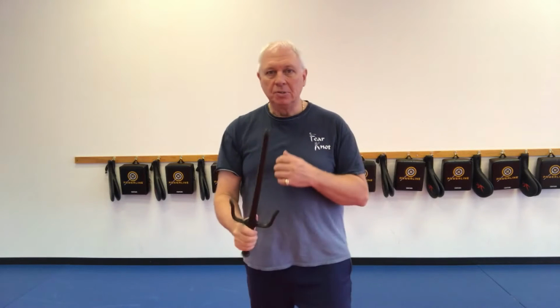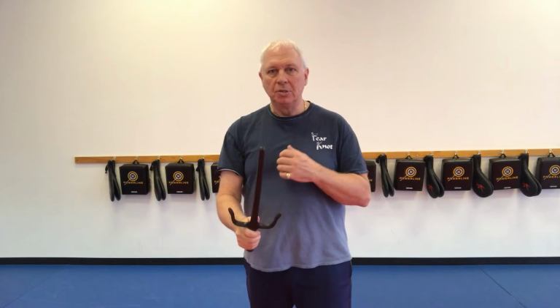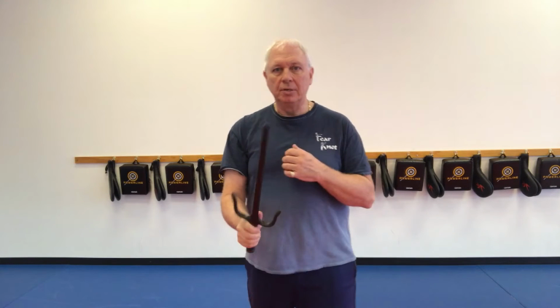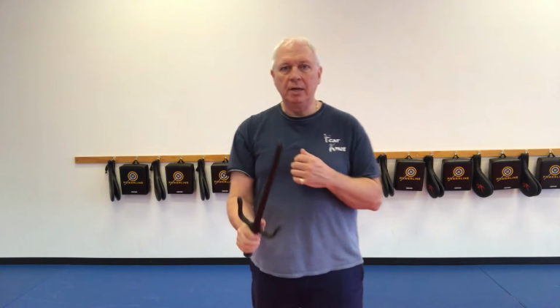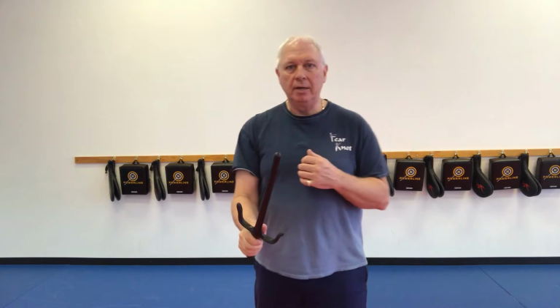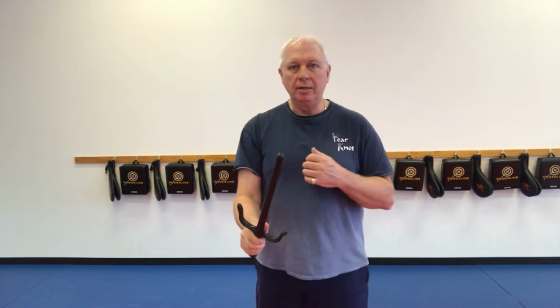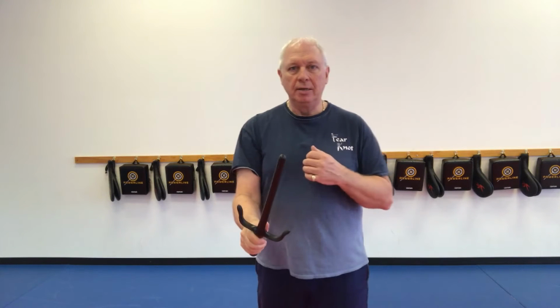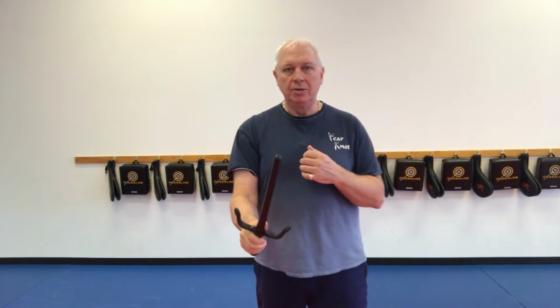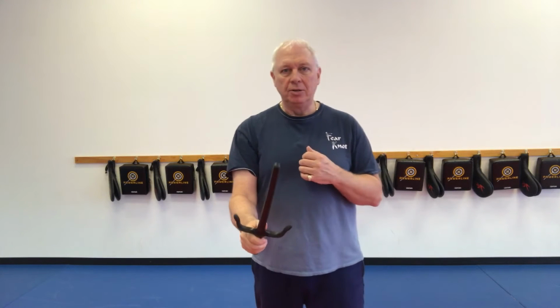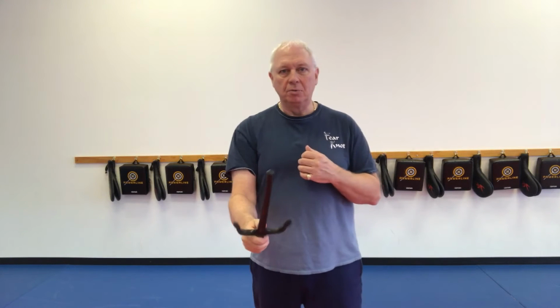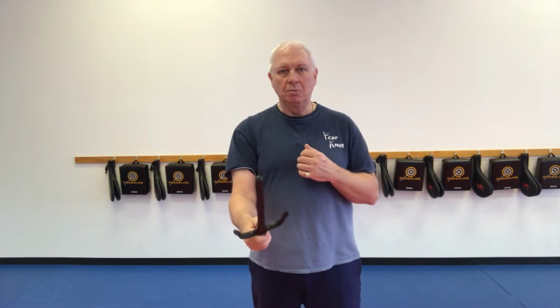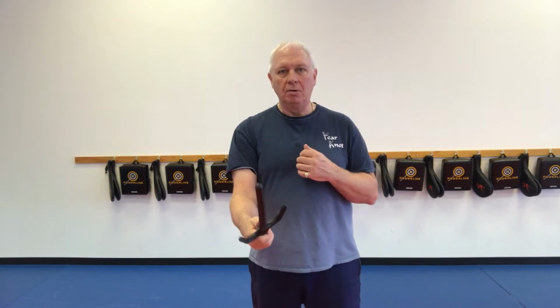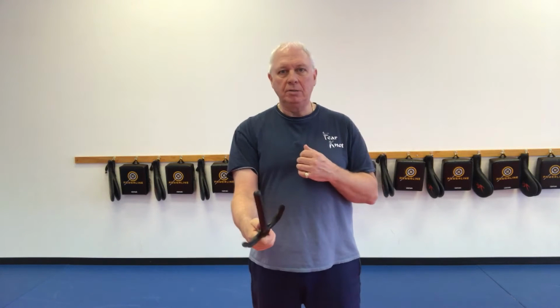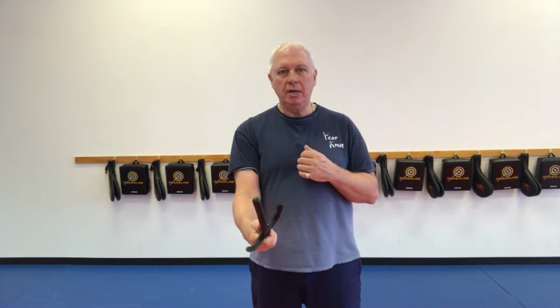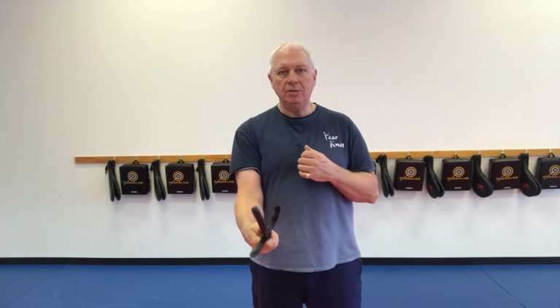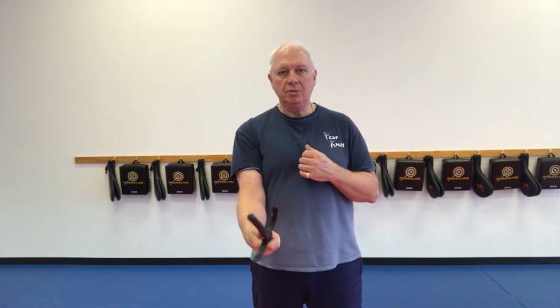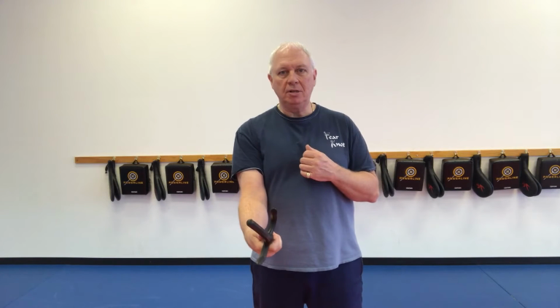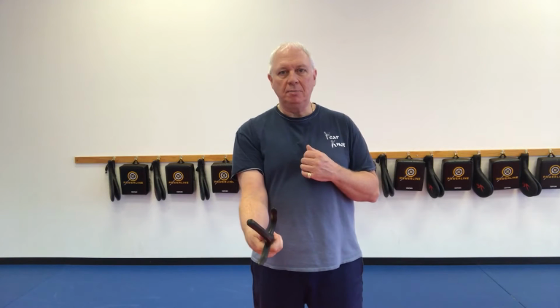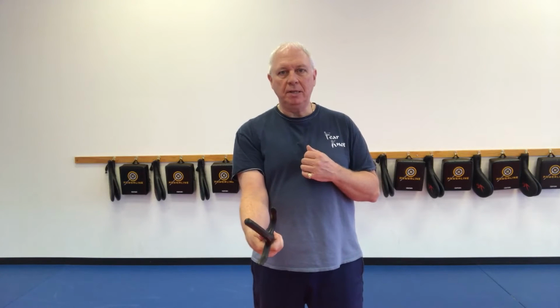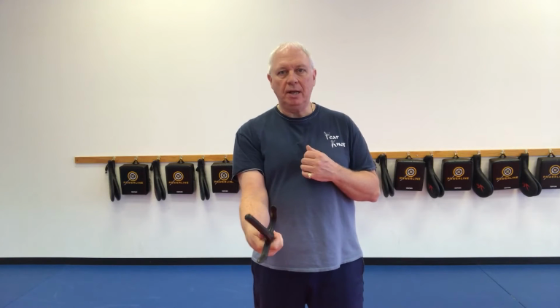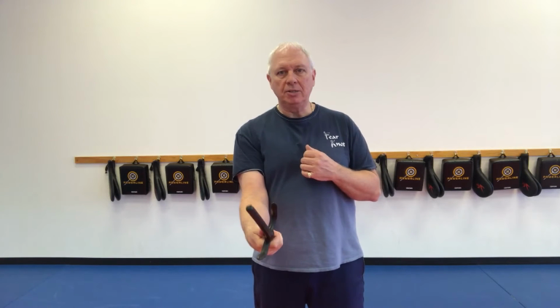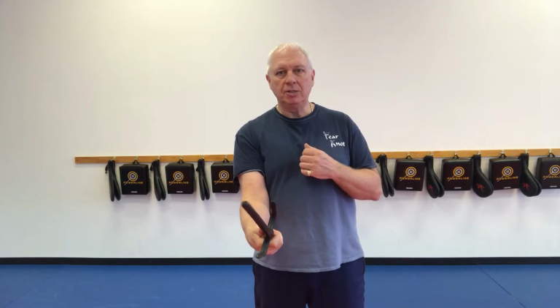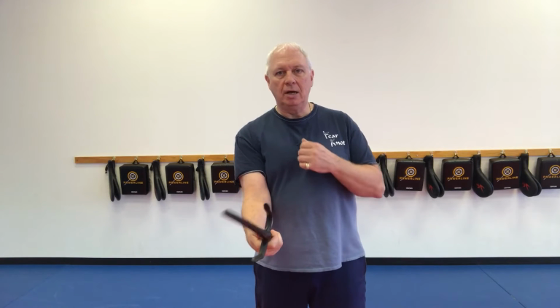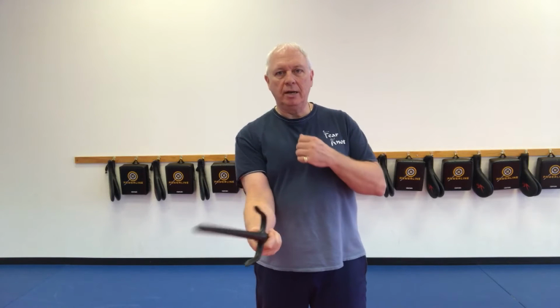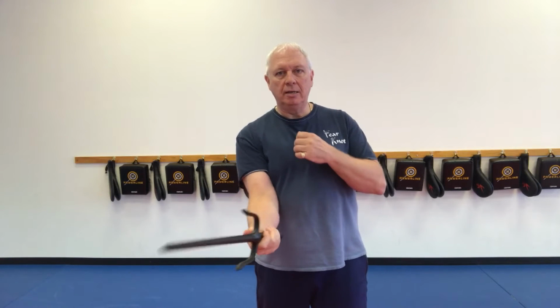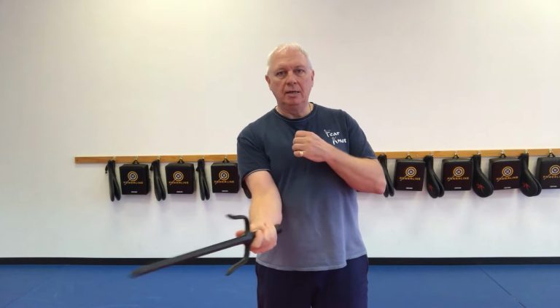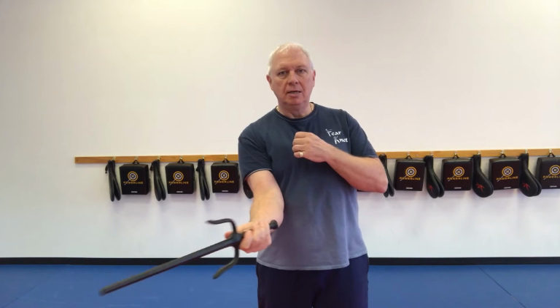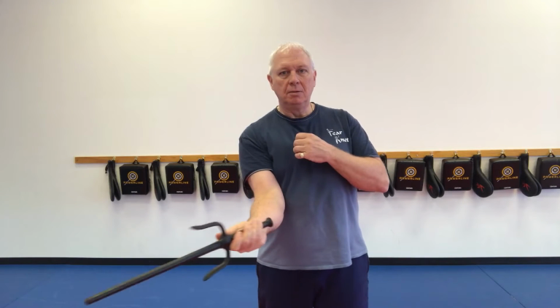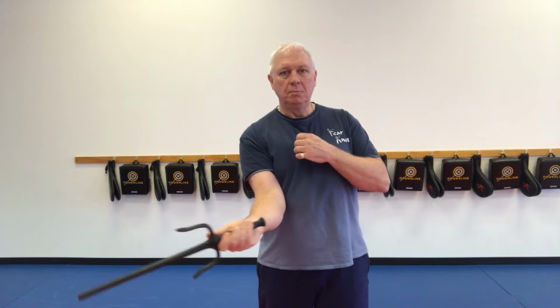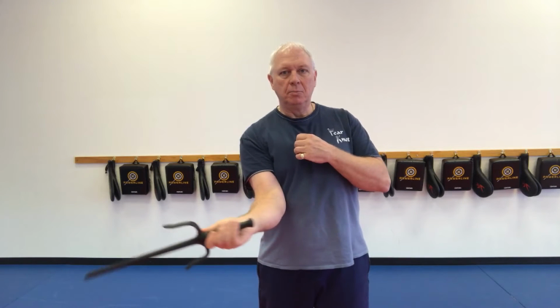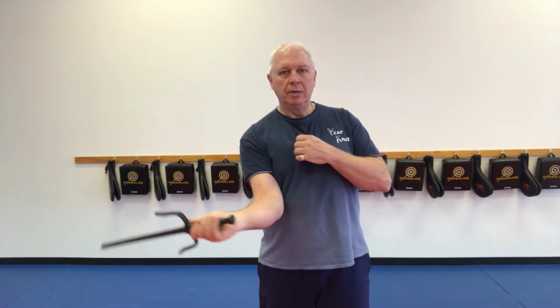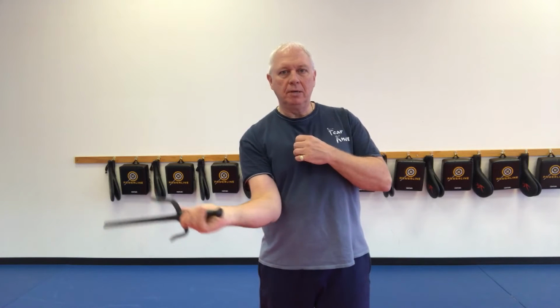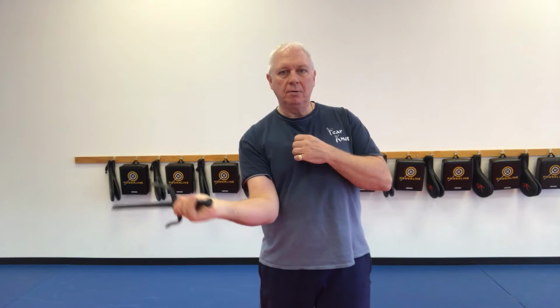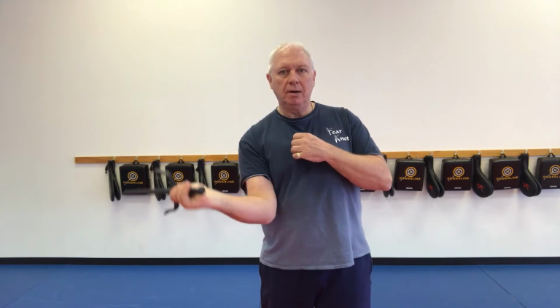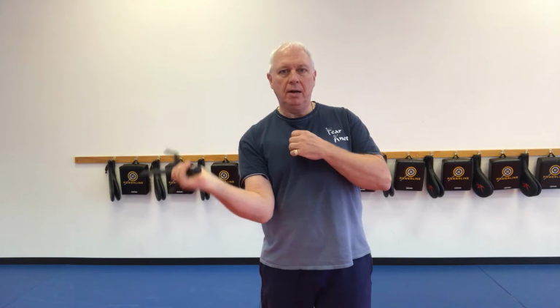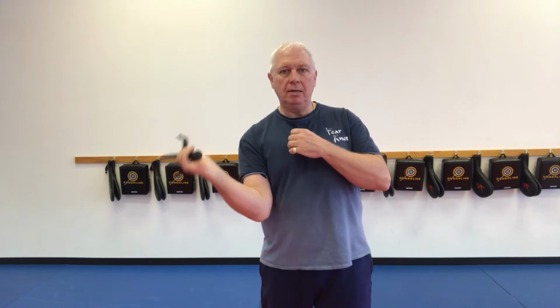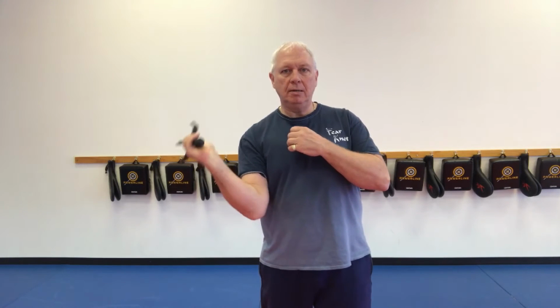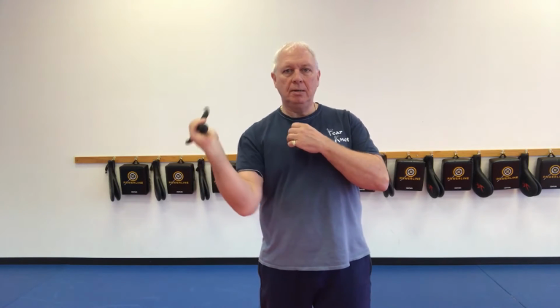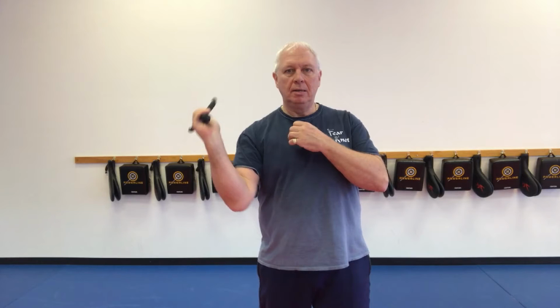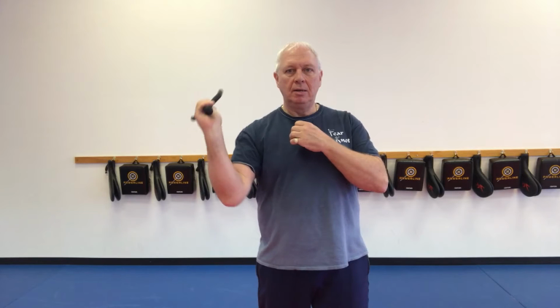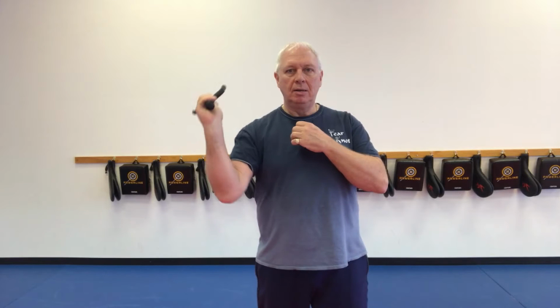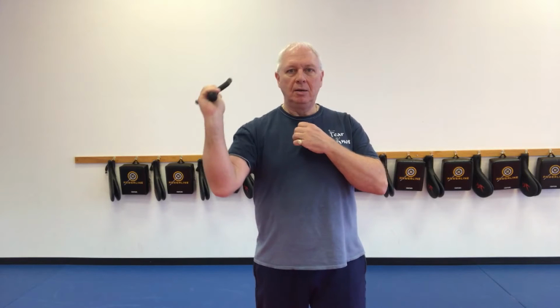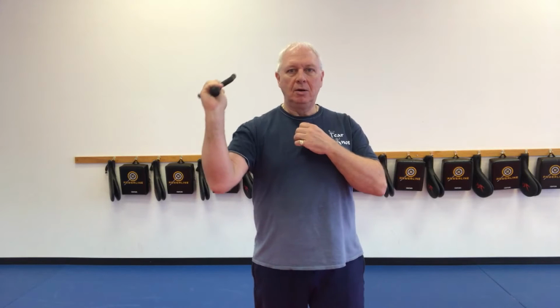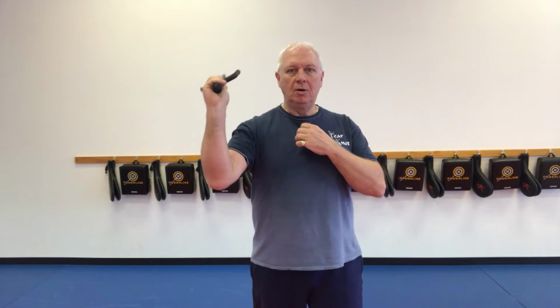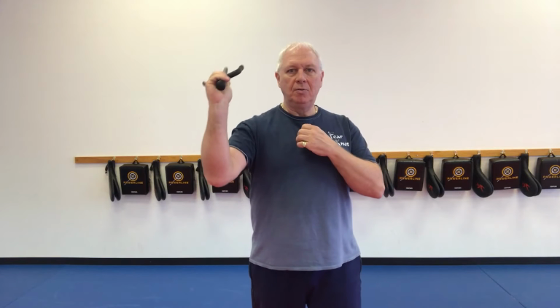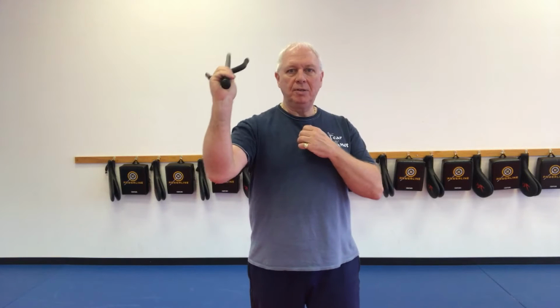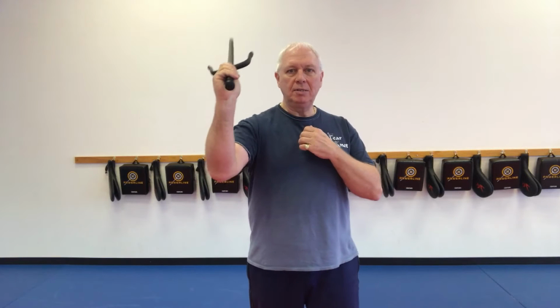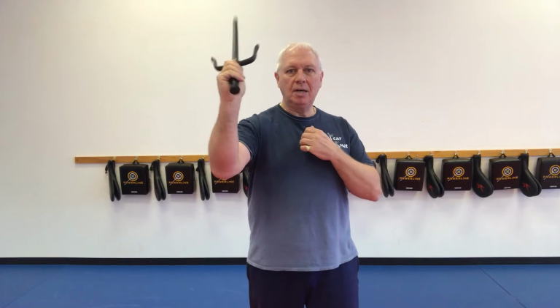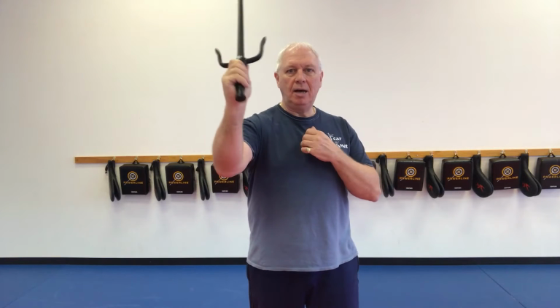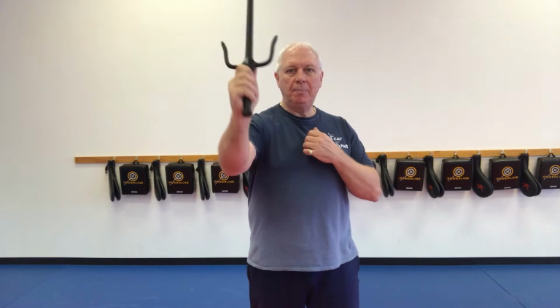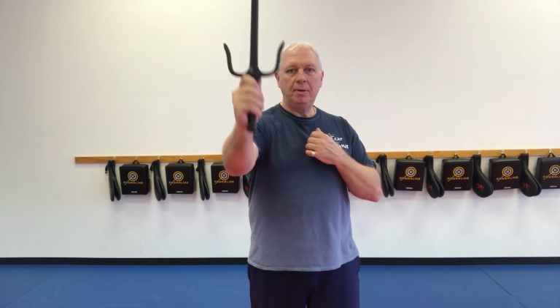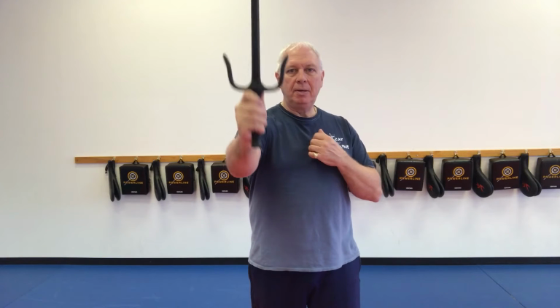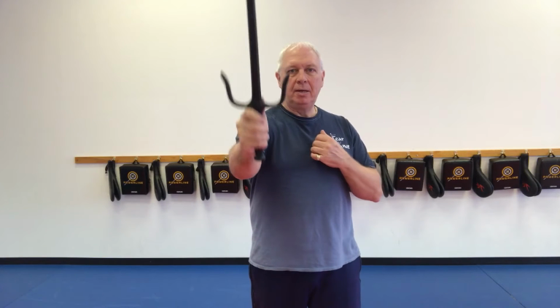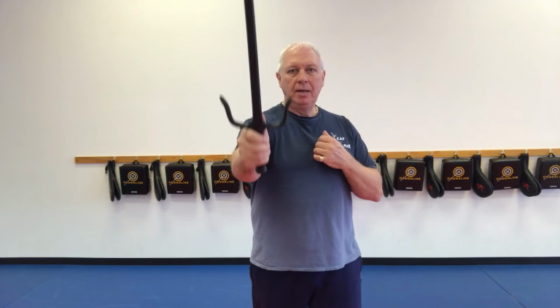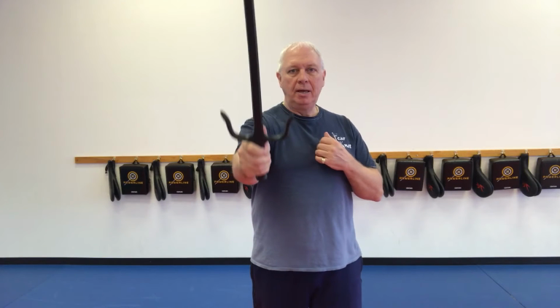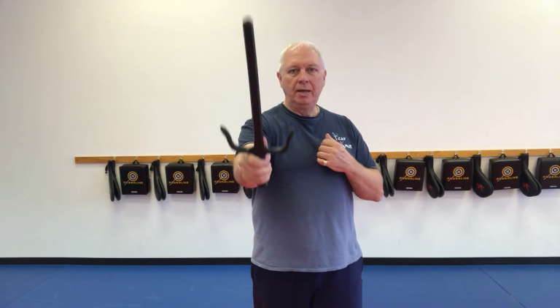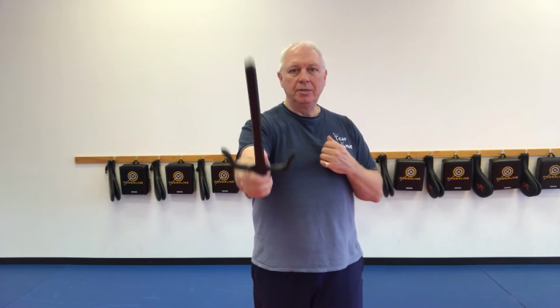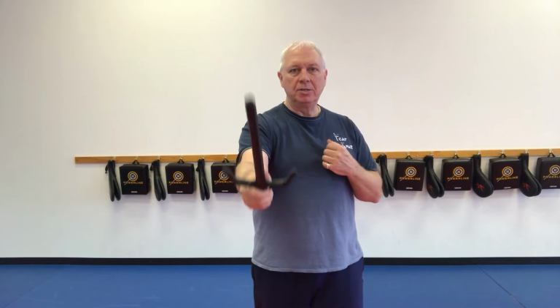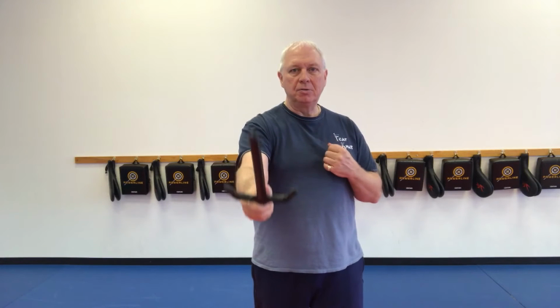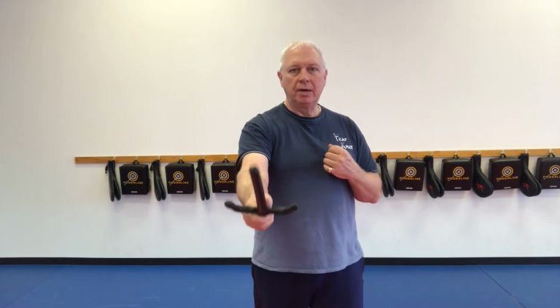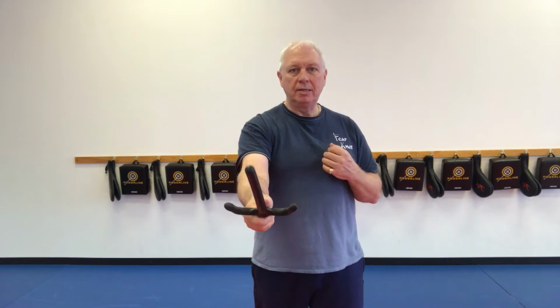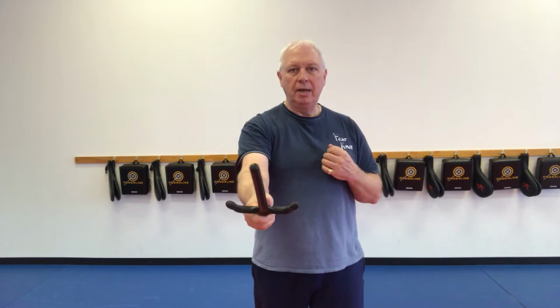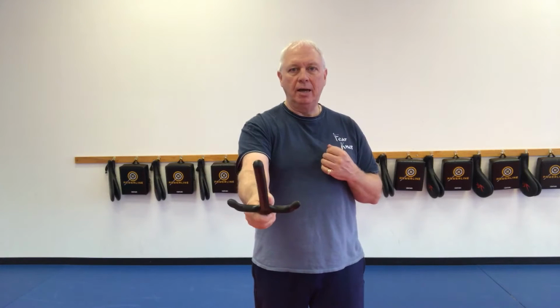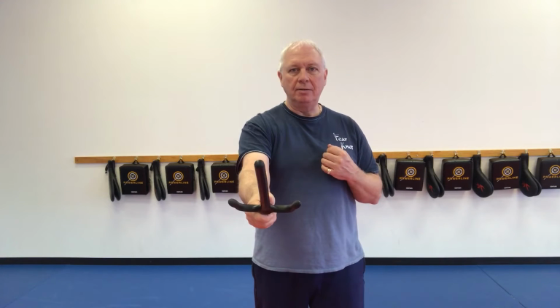So again, you're going to rotate your thumb to the outside, bring it around over the top, and strike down.